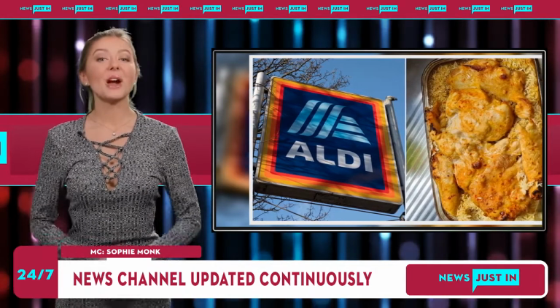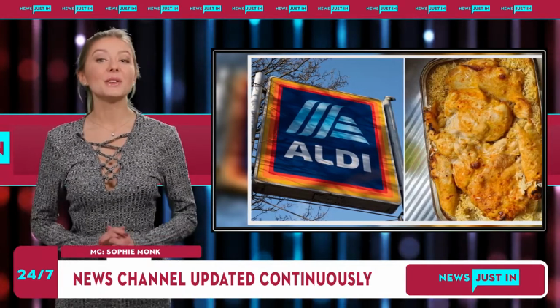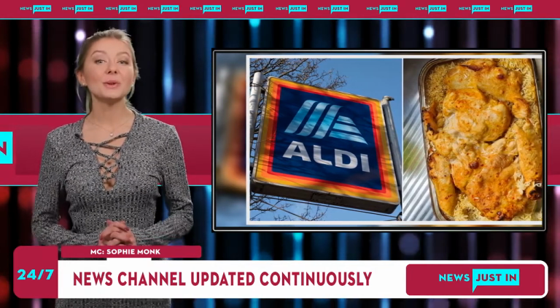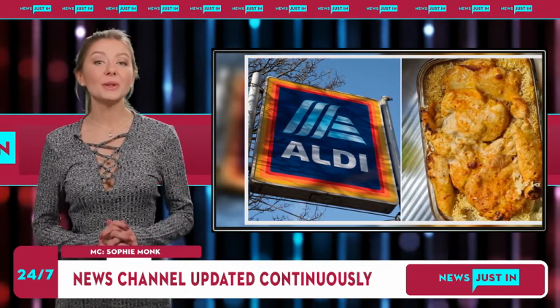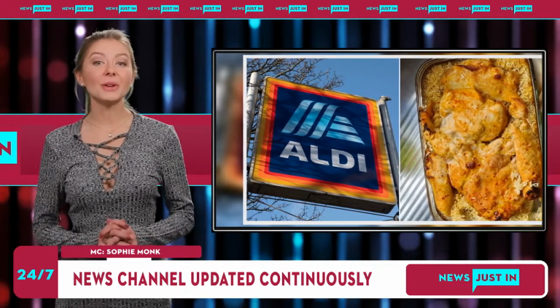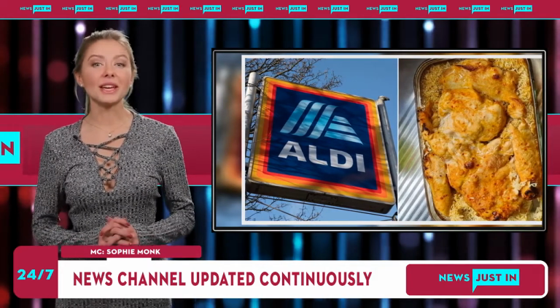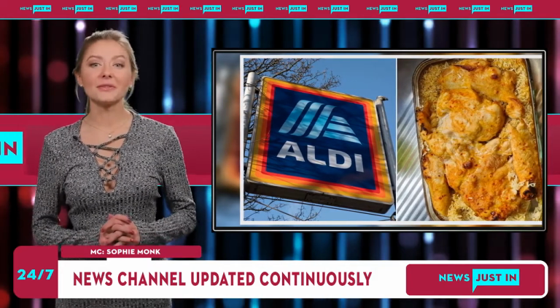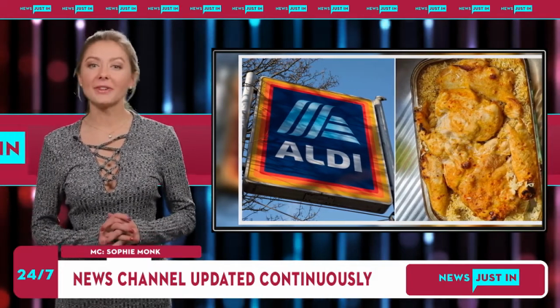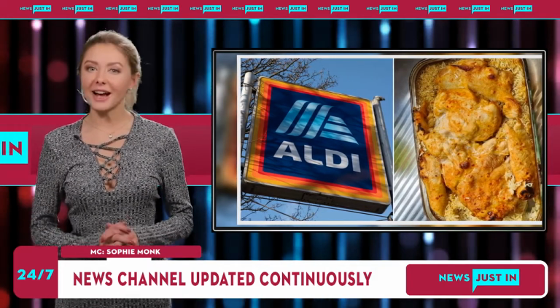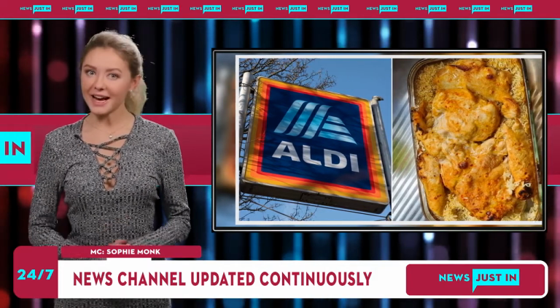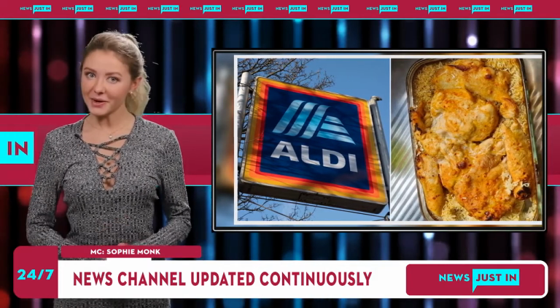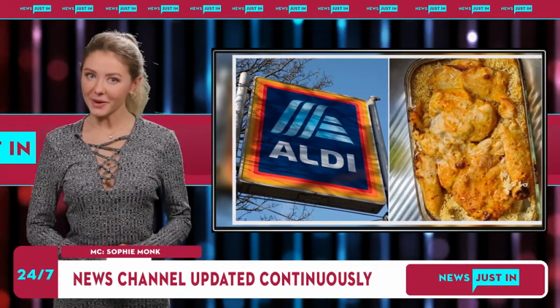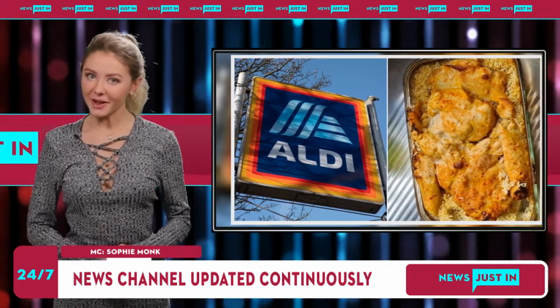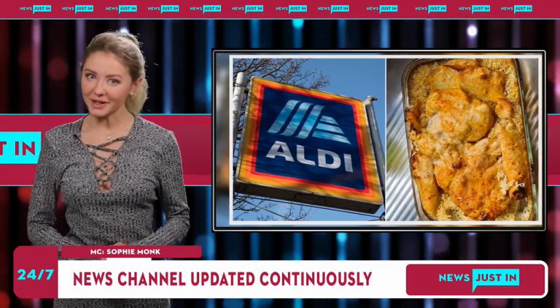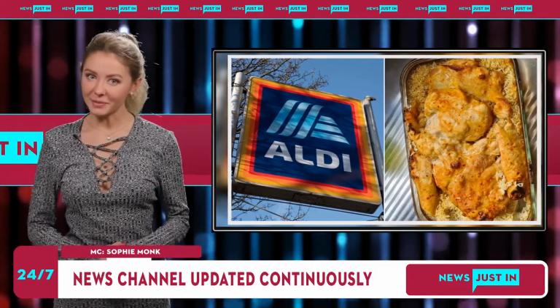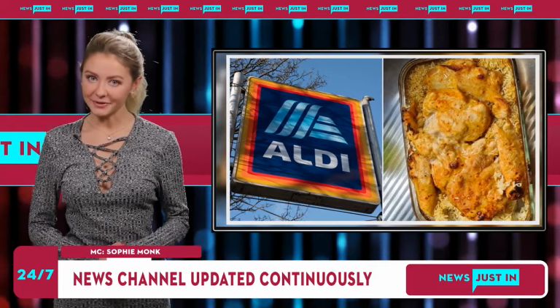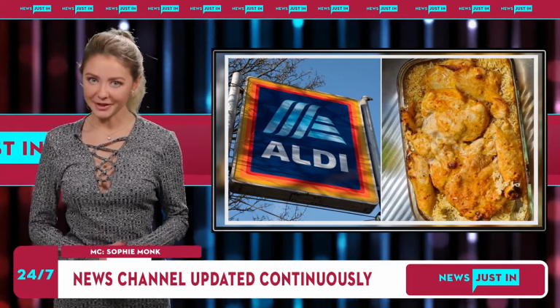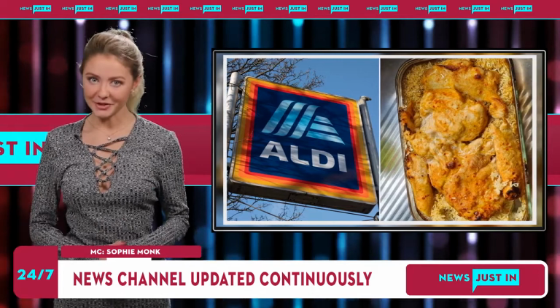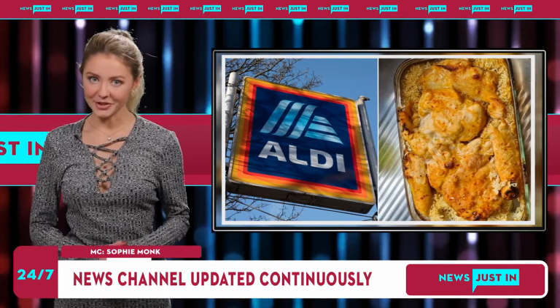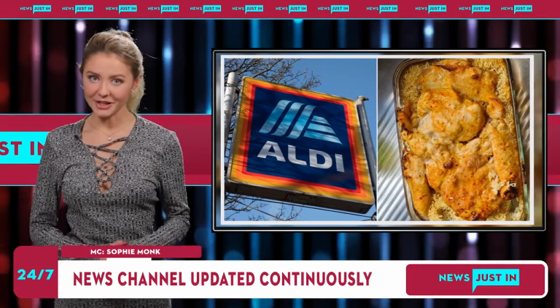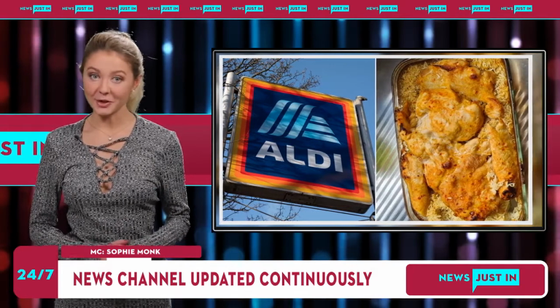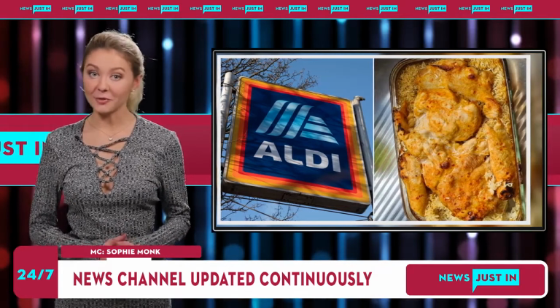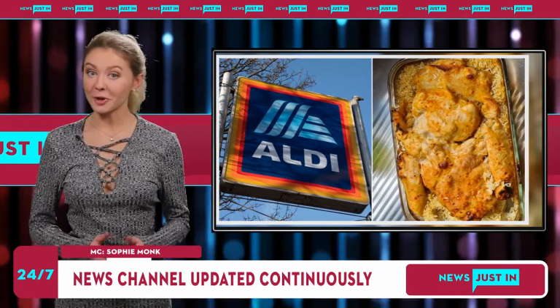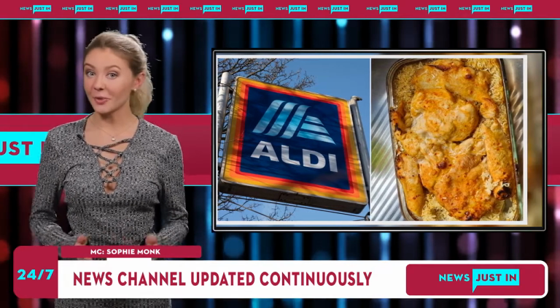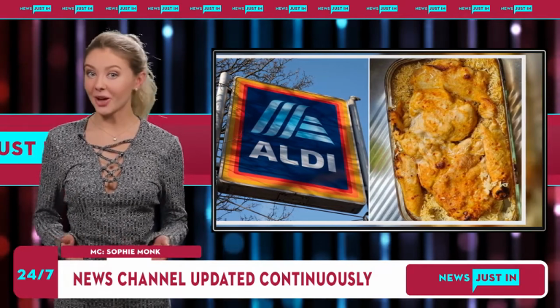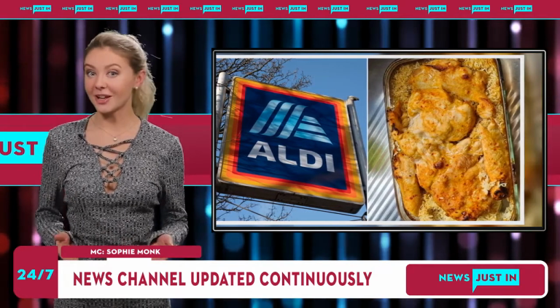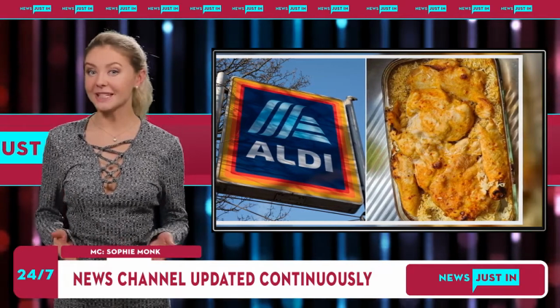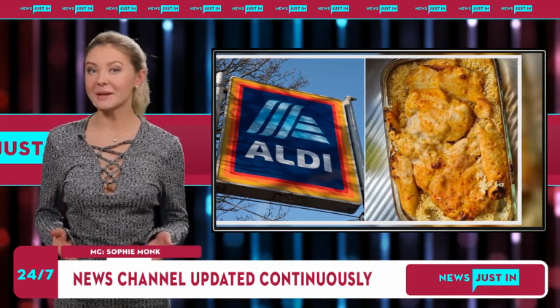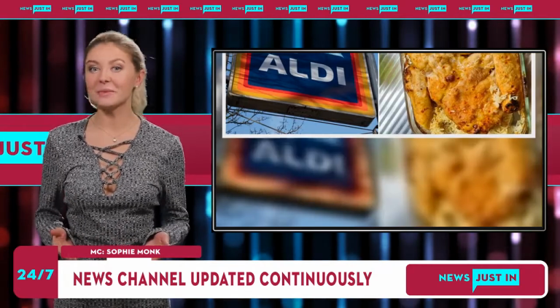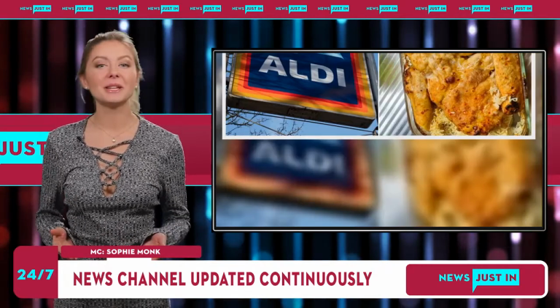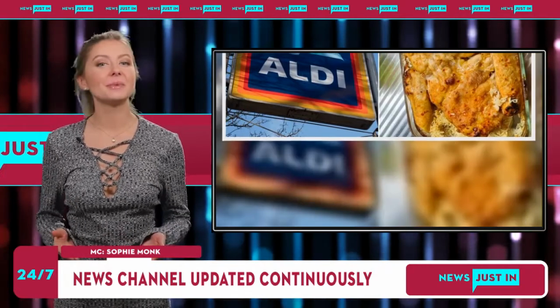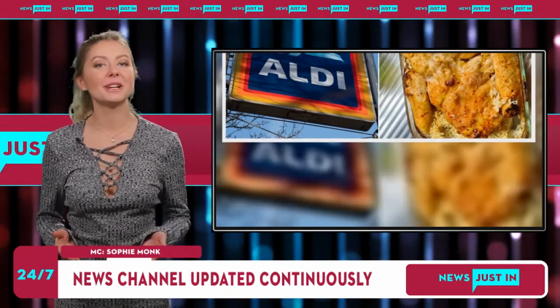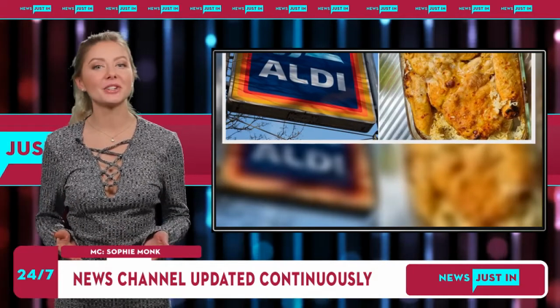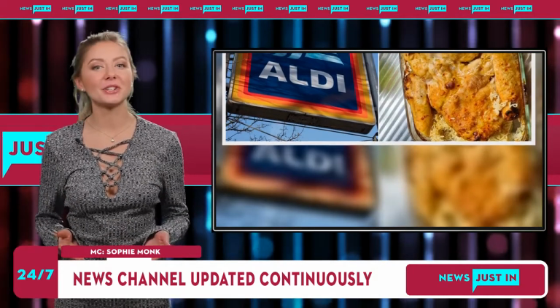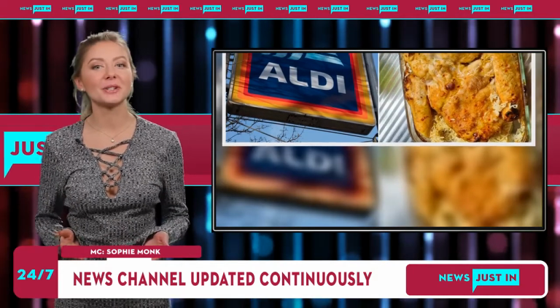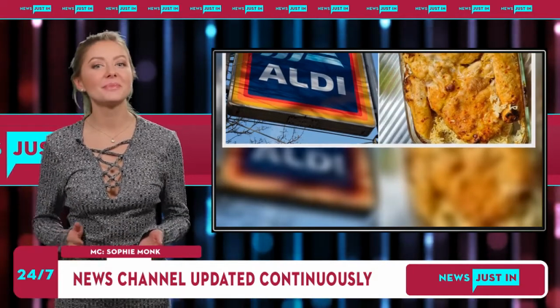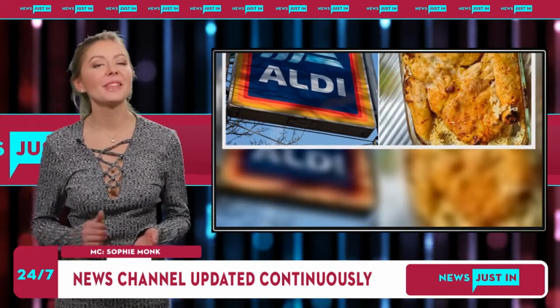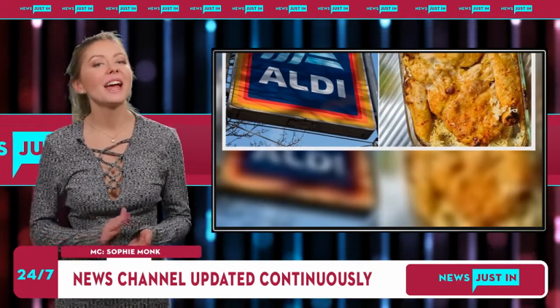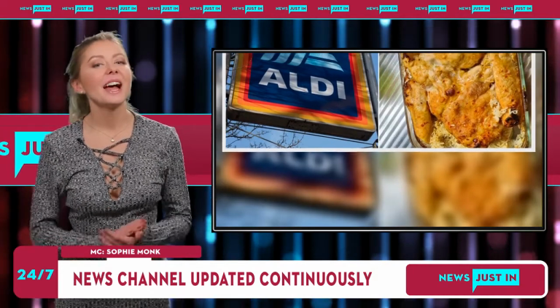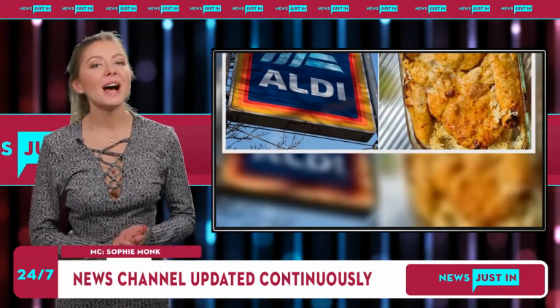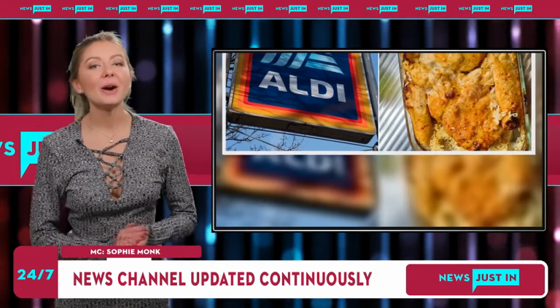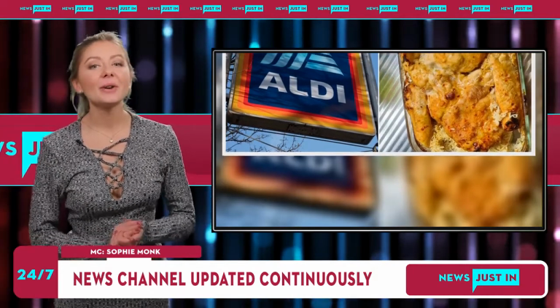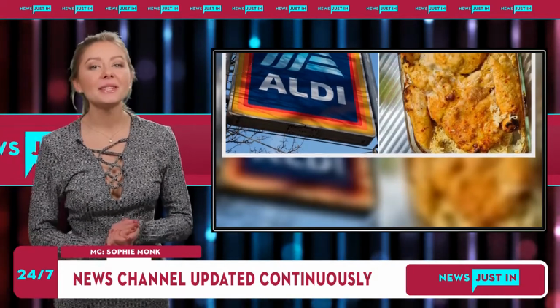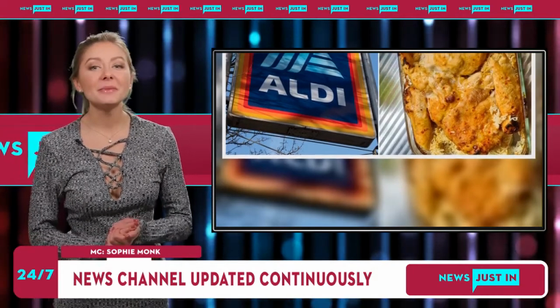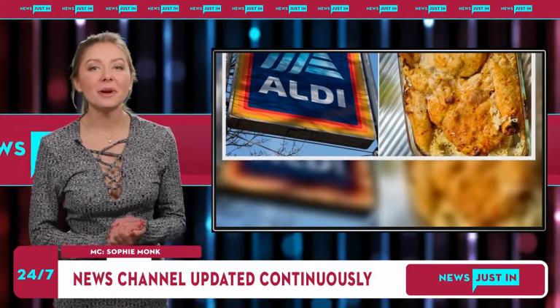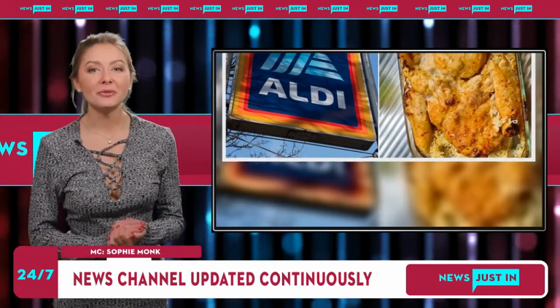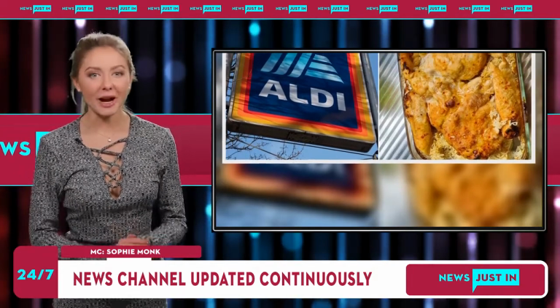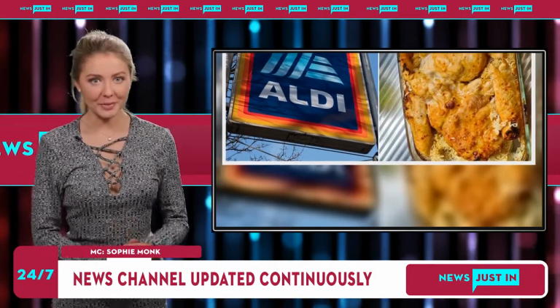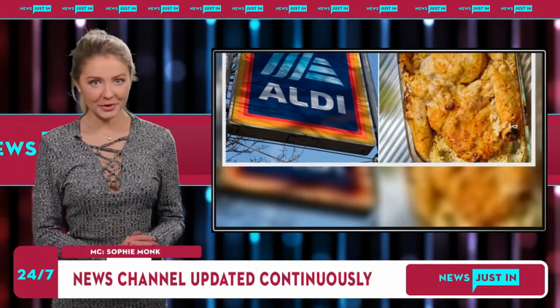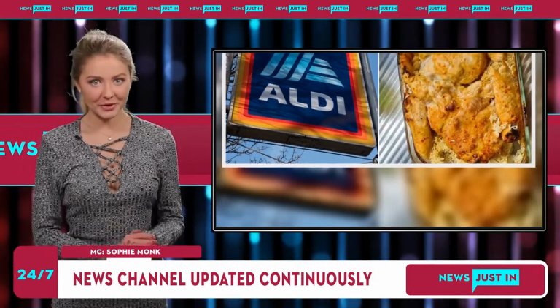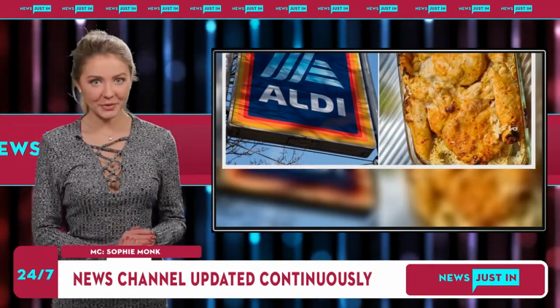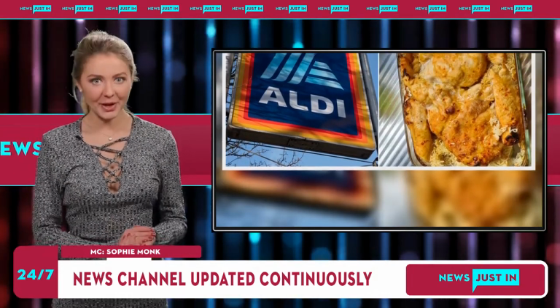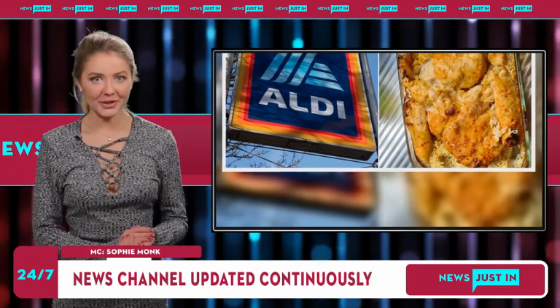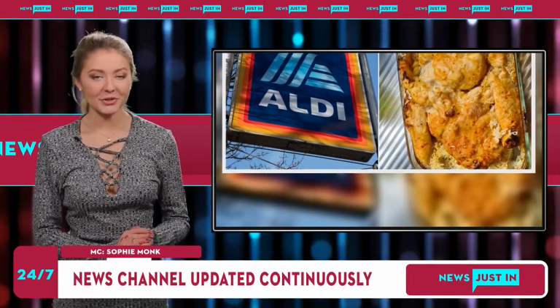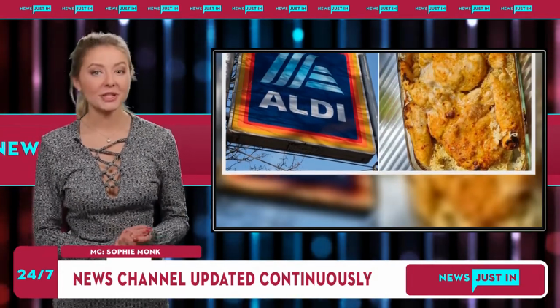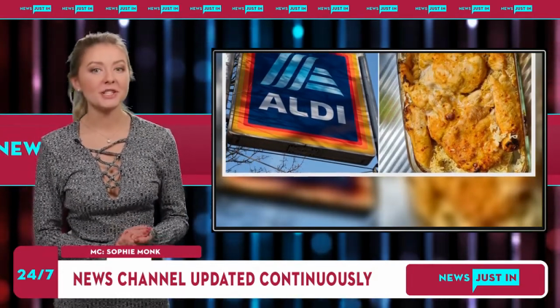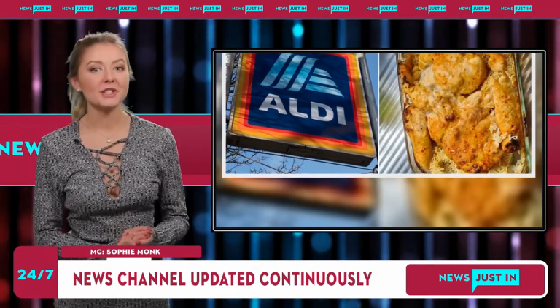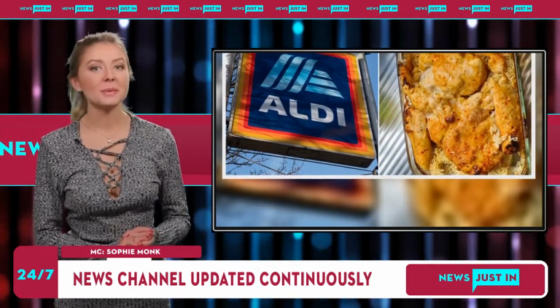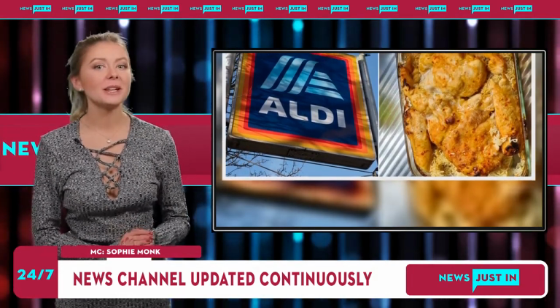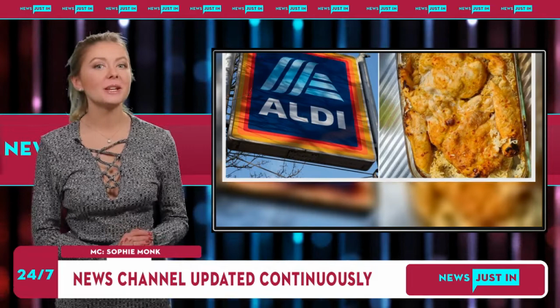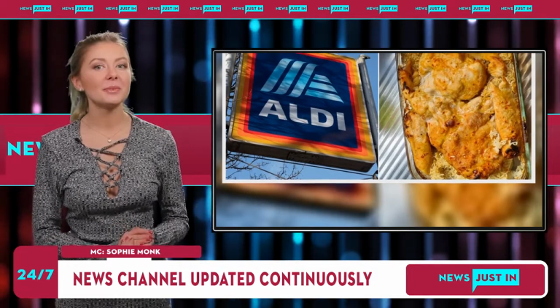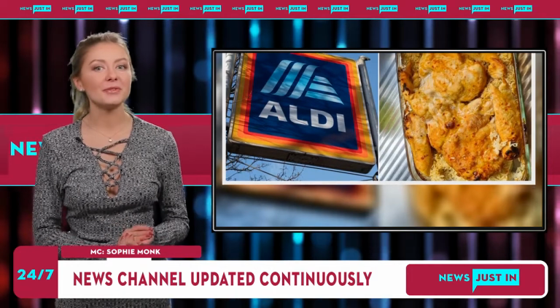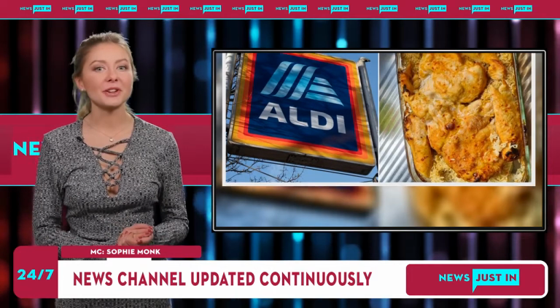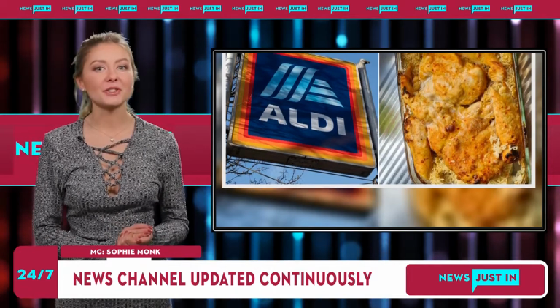Another wrote, "I doubled it, family of six here. So two cups of rice and a liter of stock with jasmine rice, was really yummy."